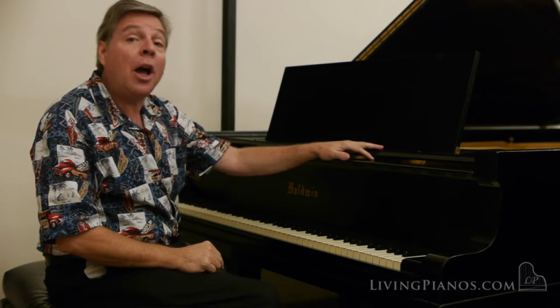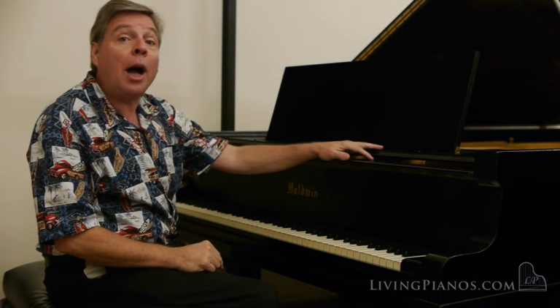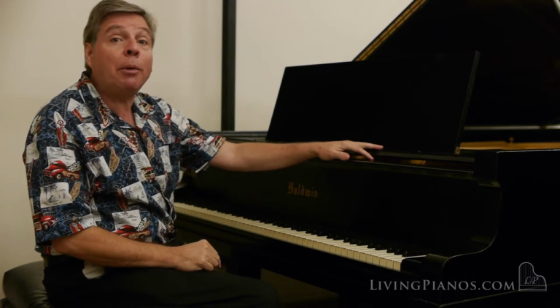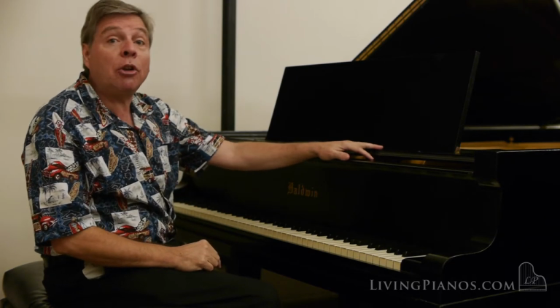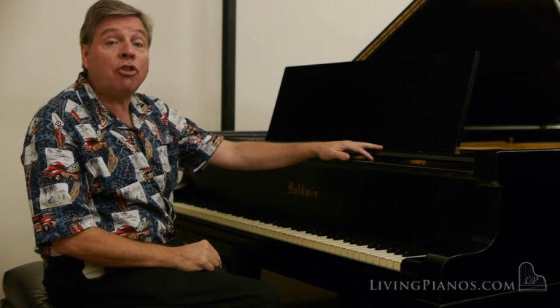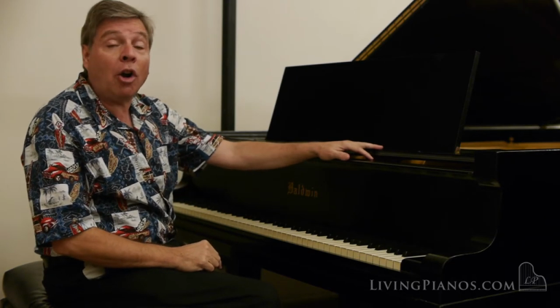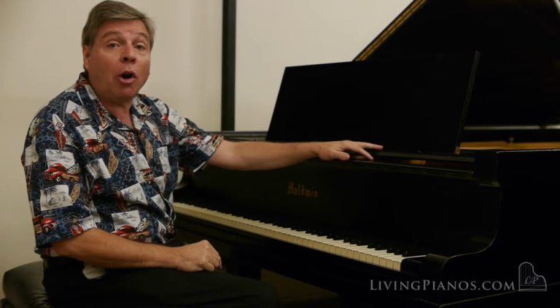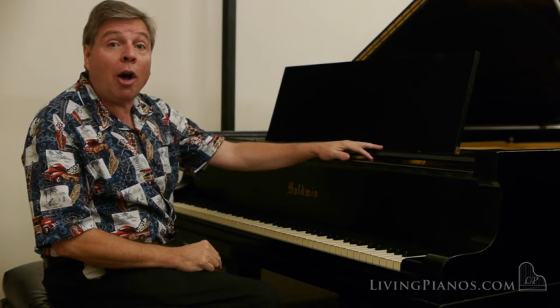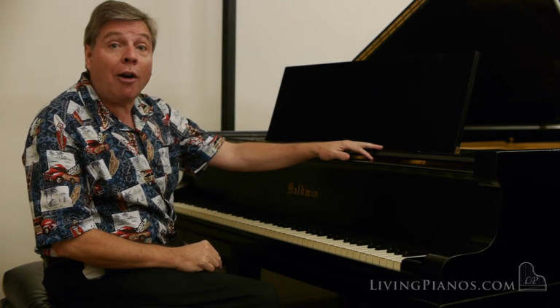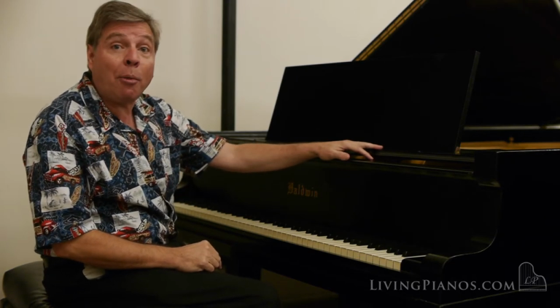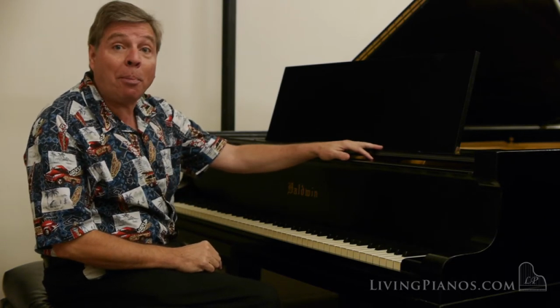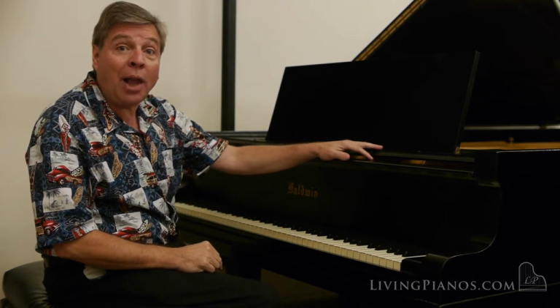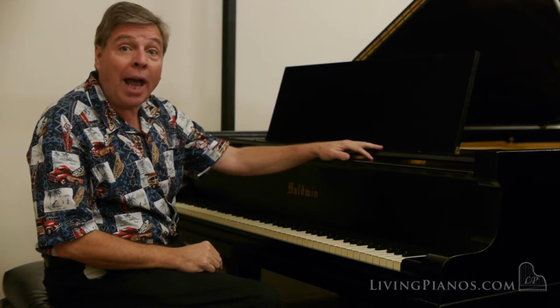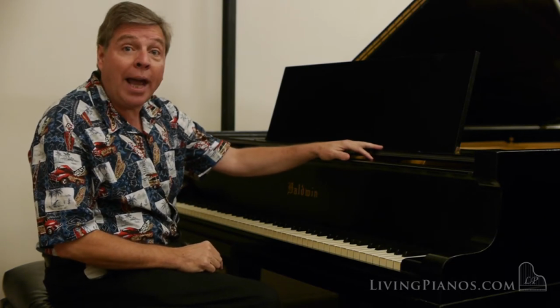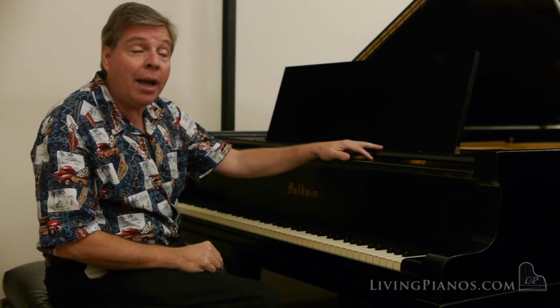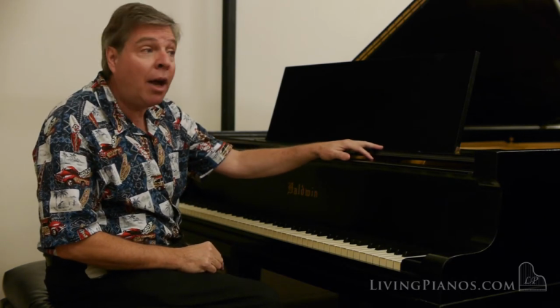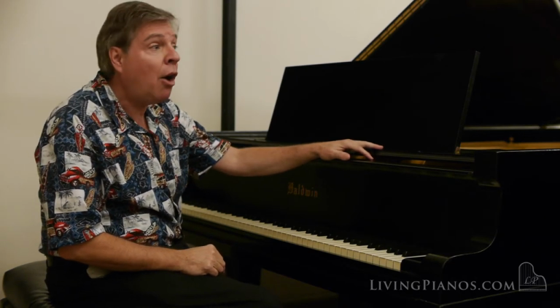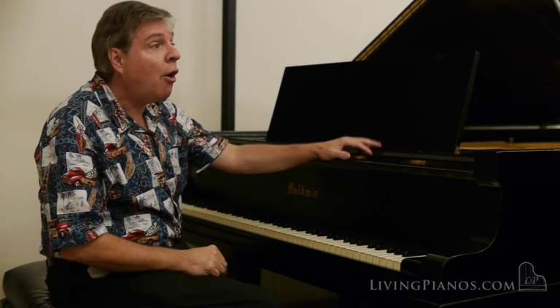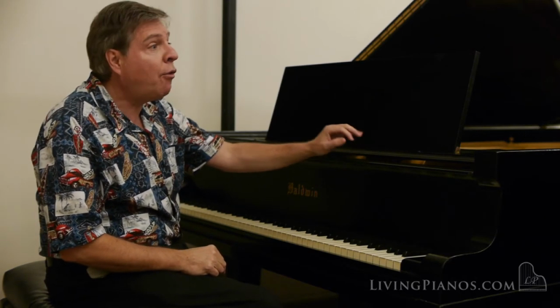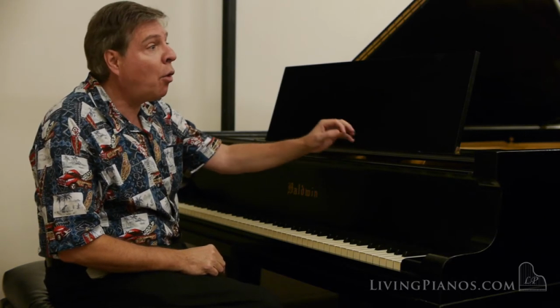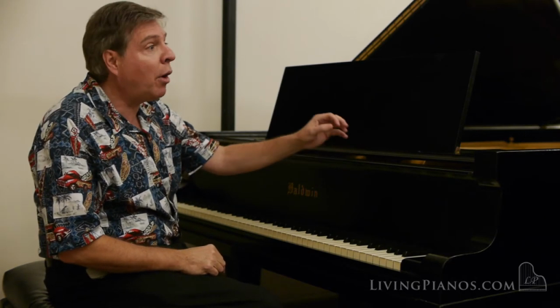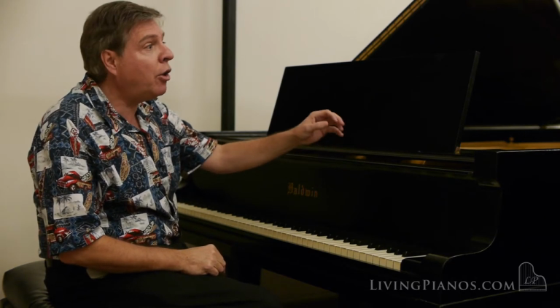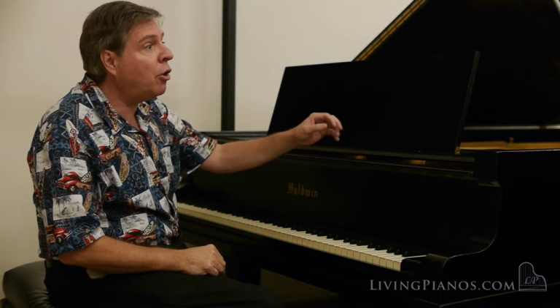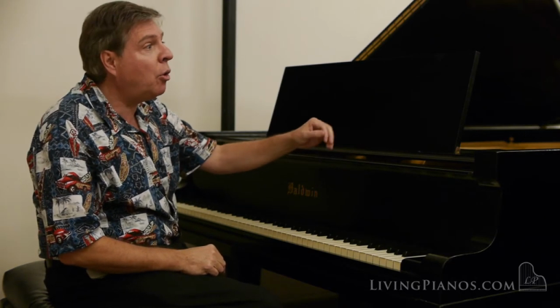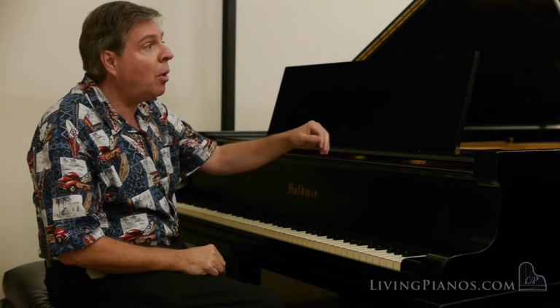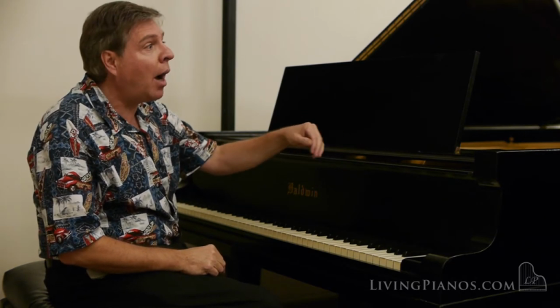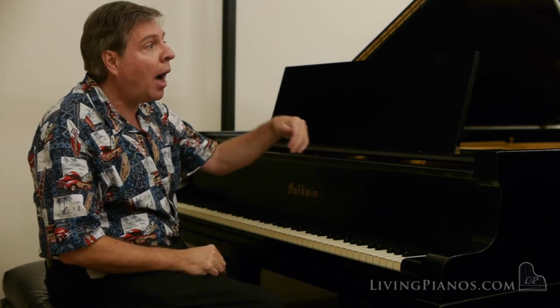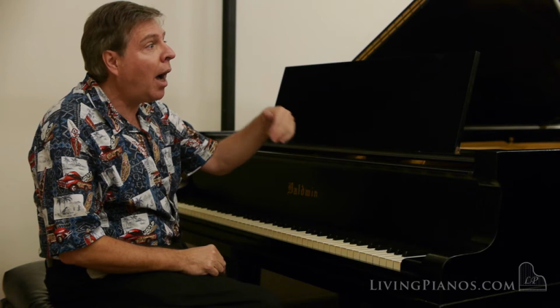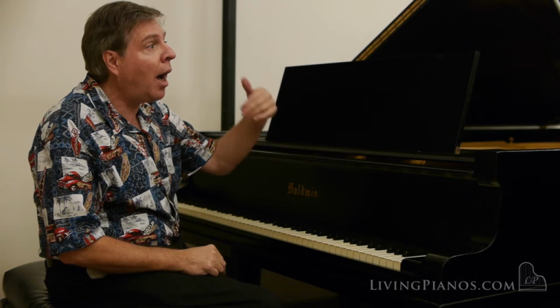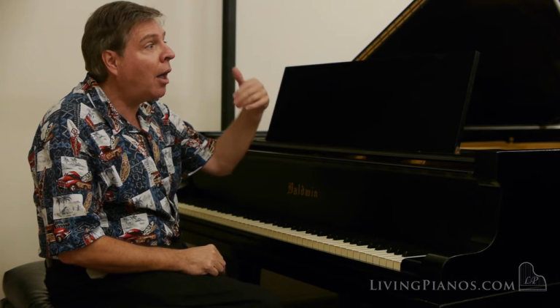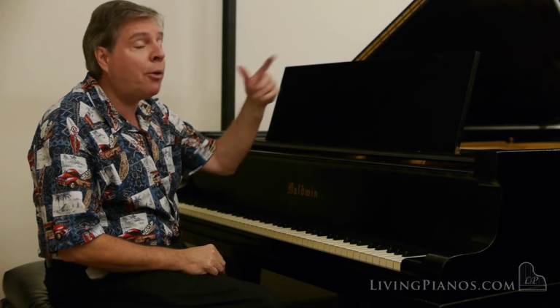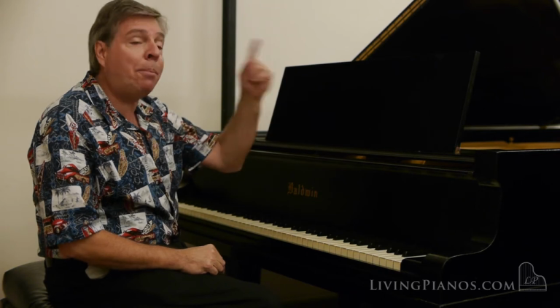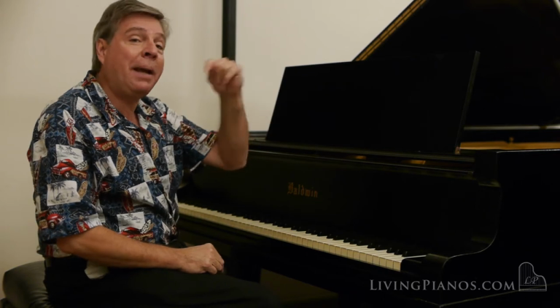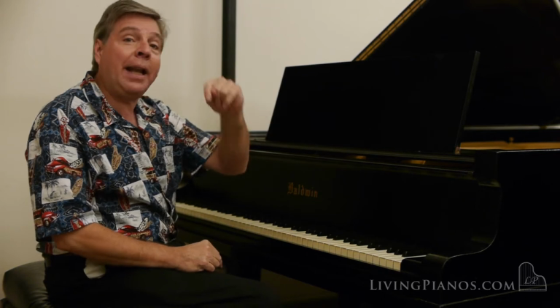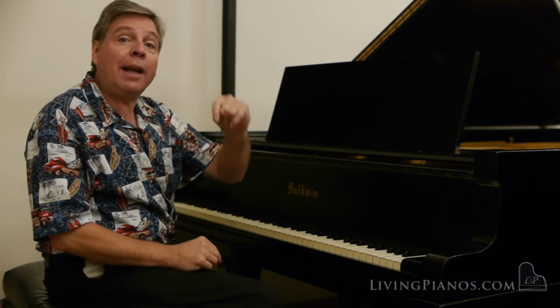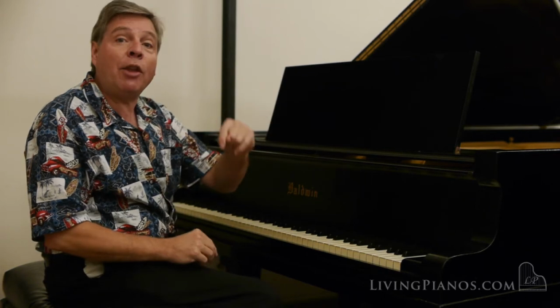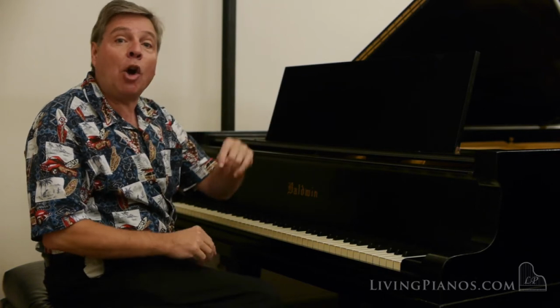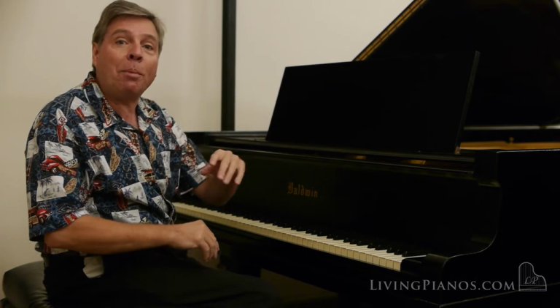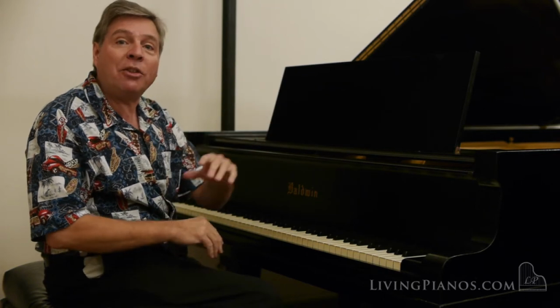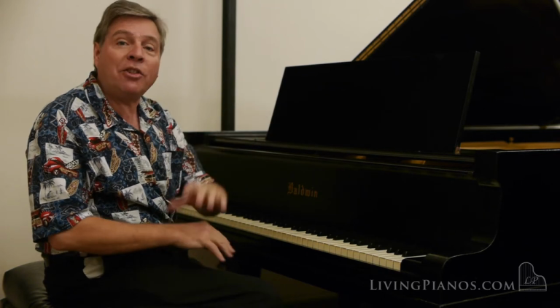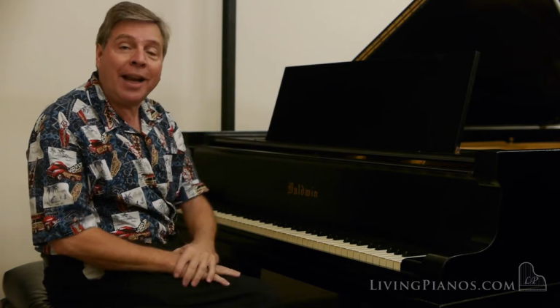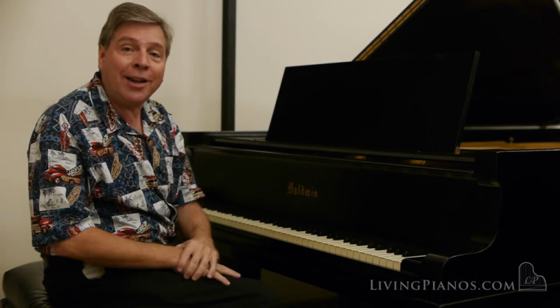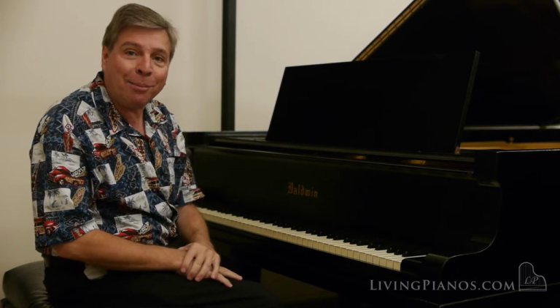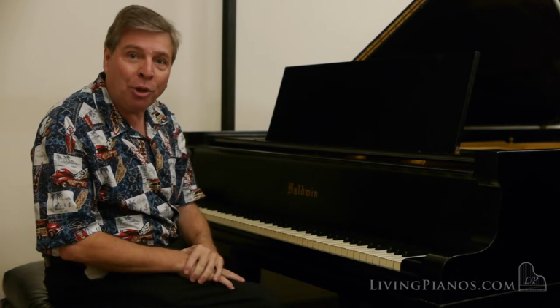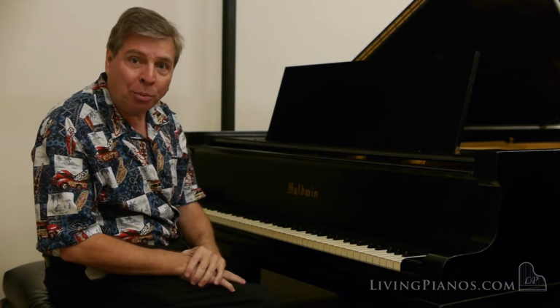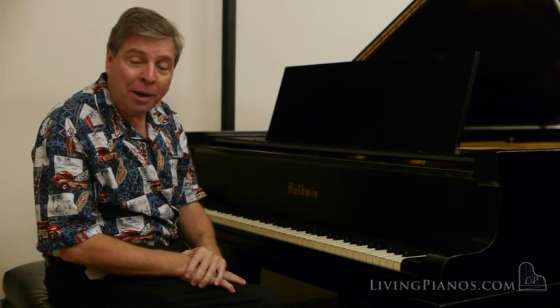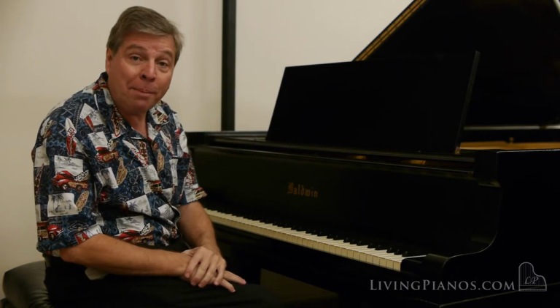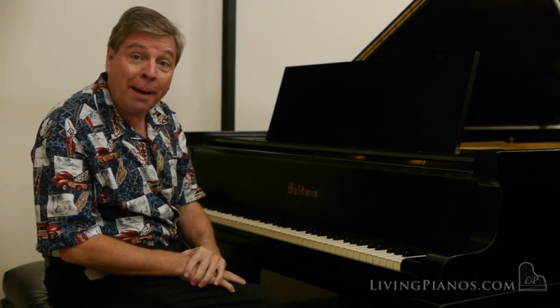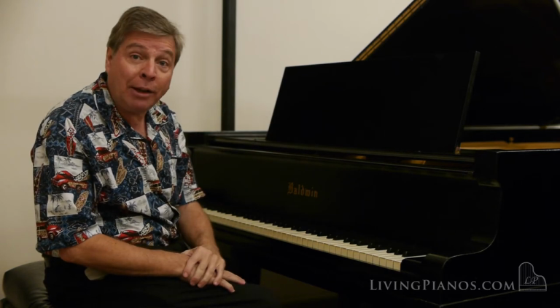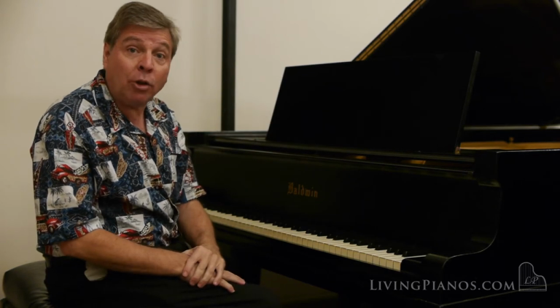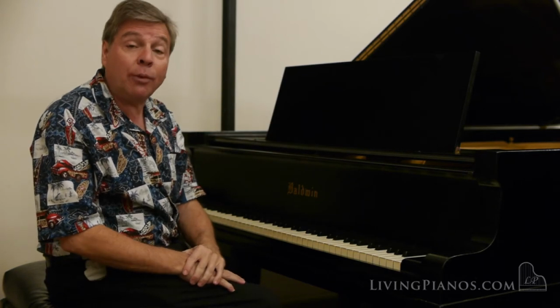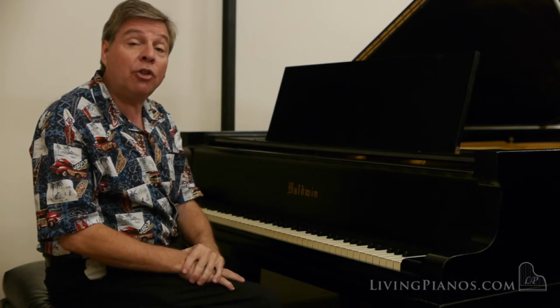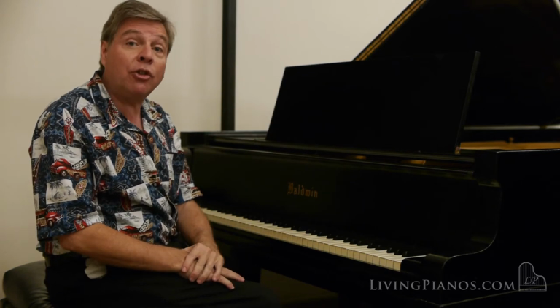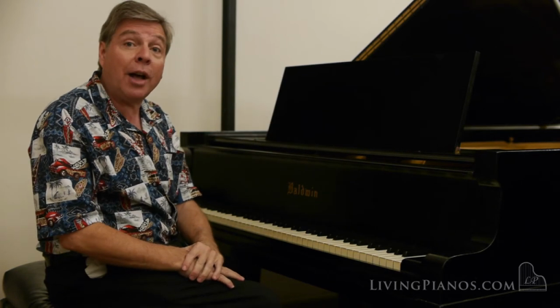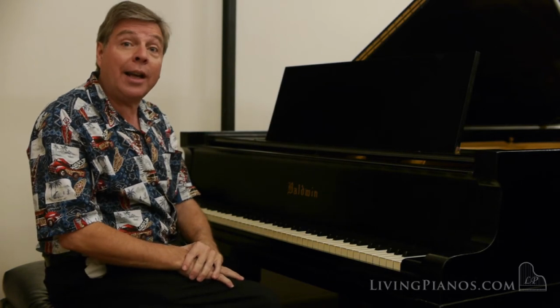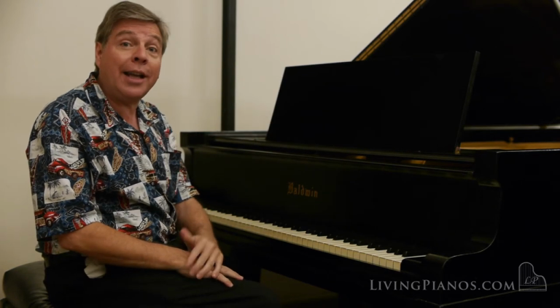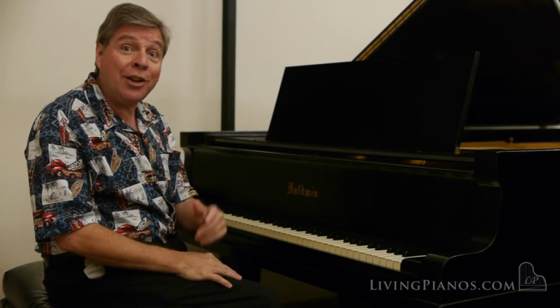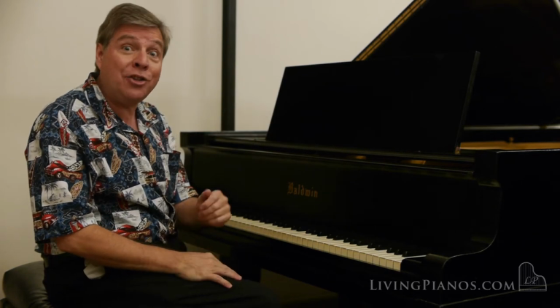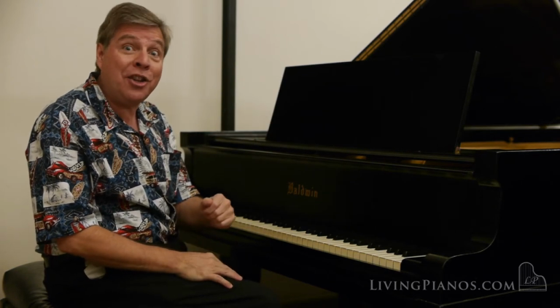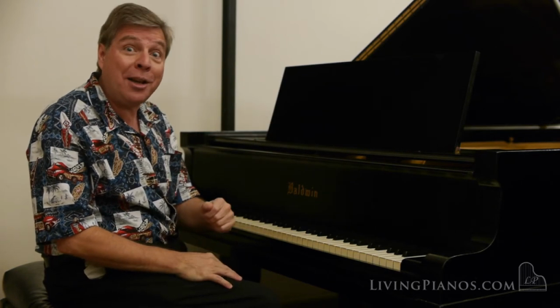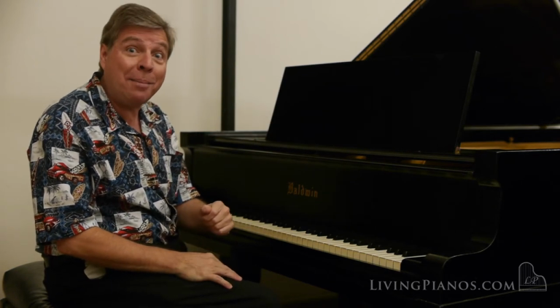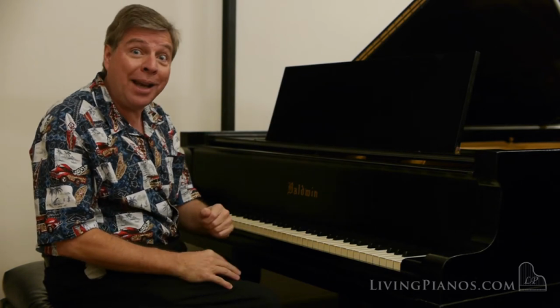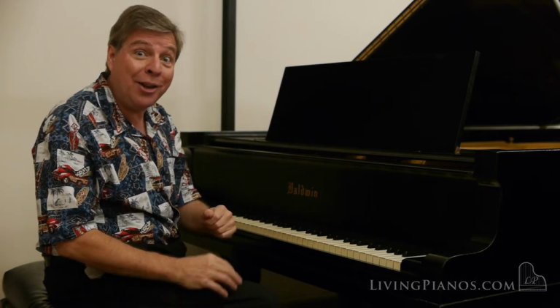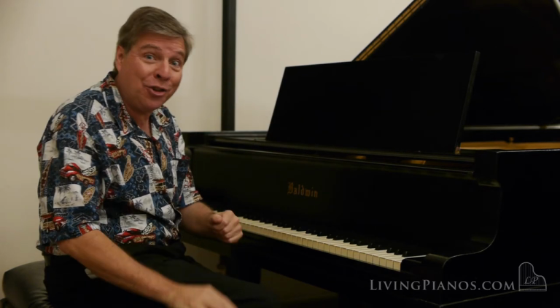I'm going to start off playing for you the beginning of the Opus 10, No. 3 Beethoven Sonata in D Major.